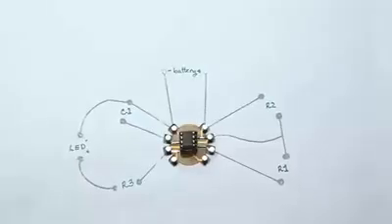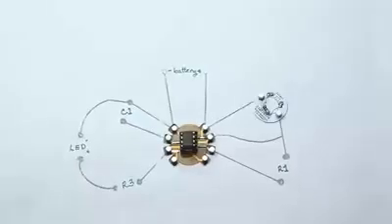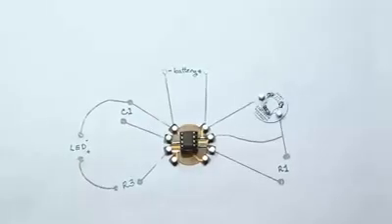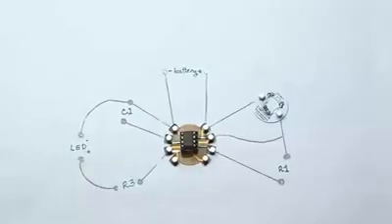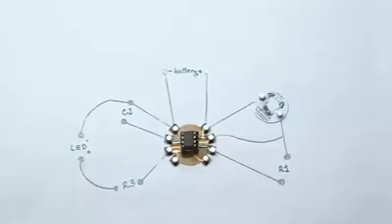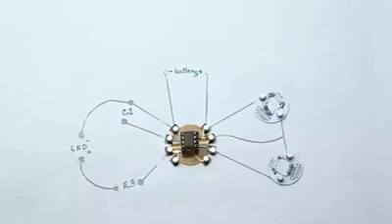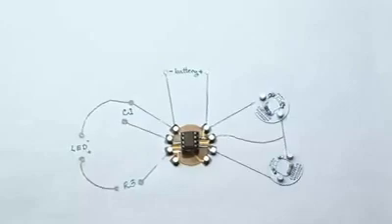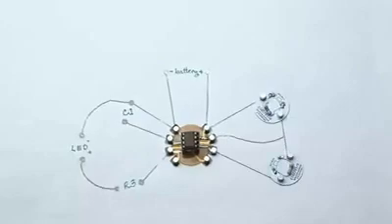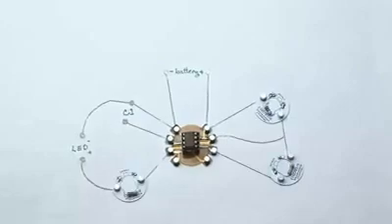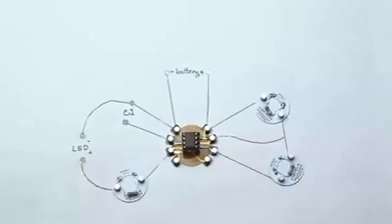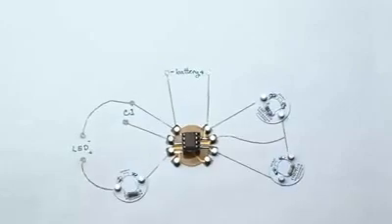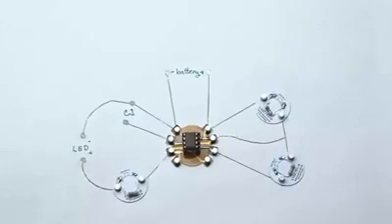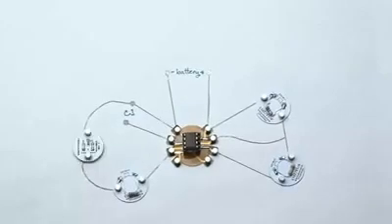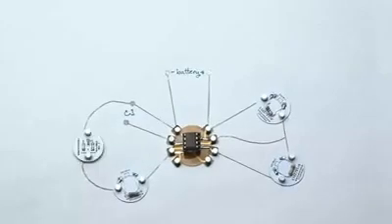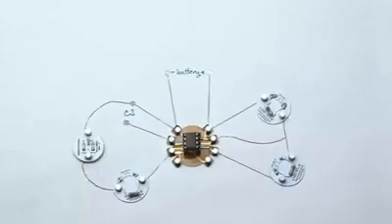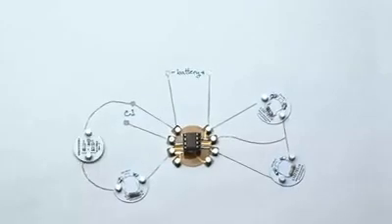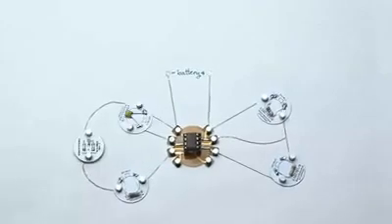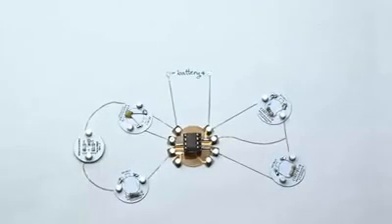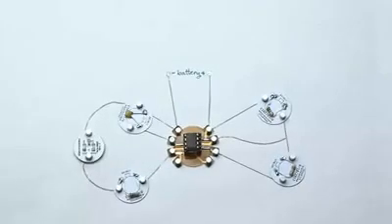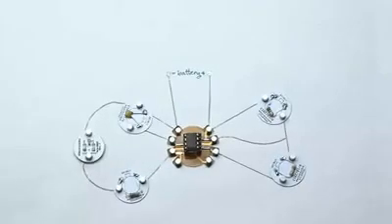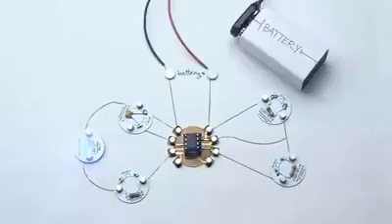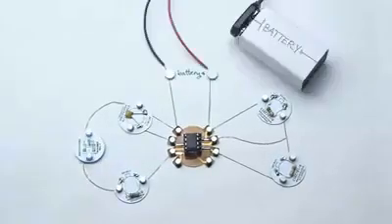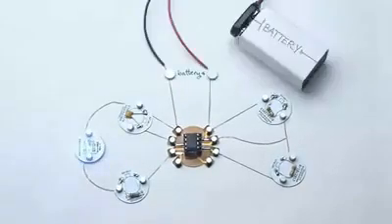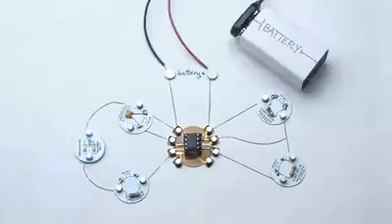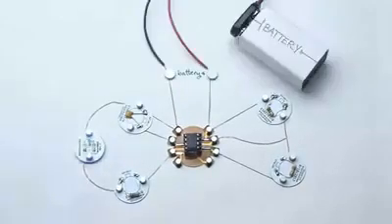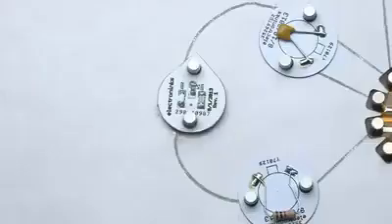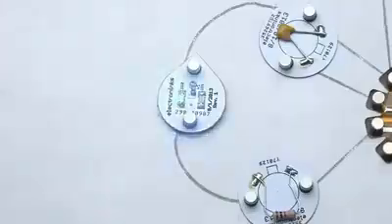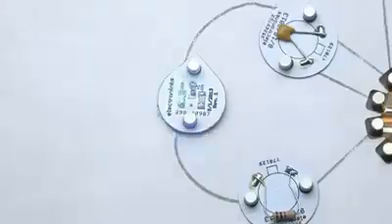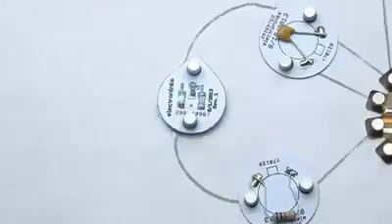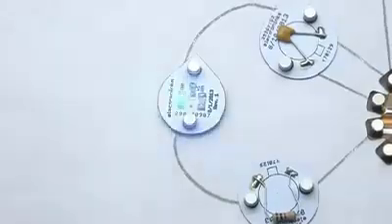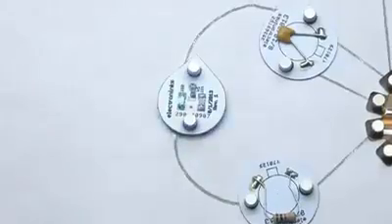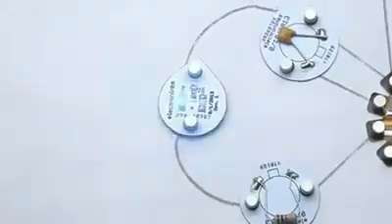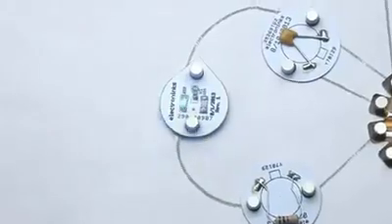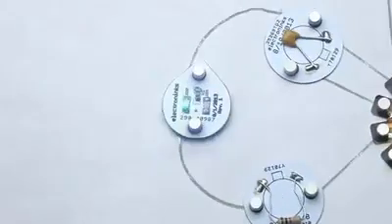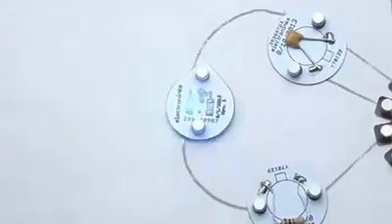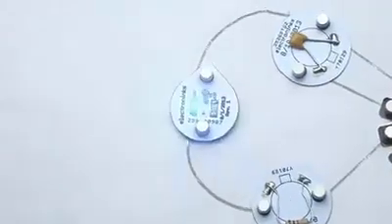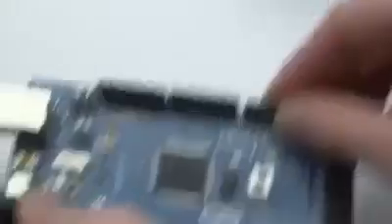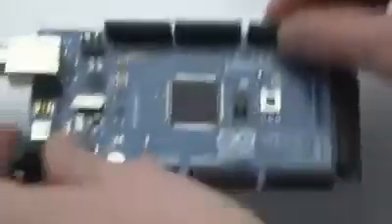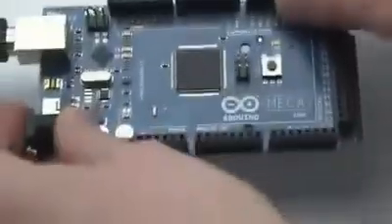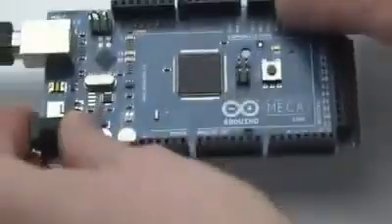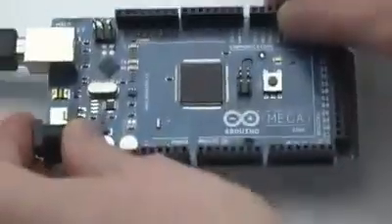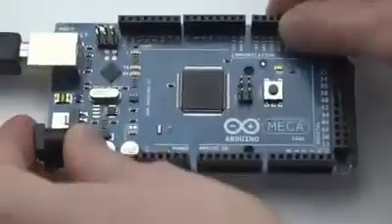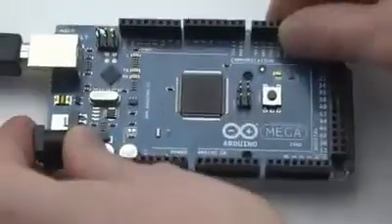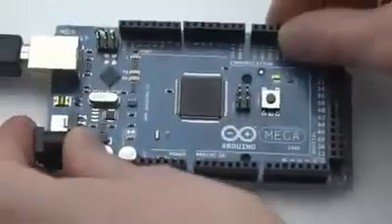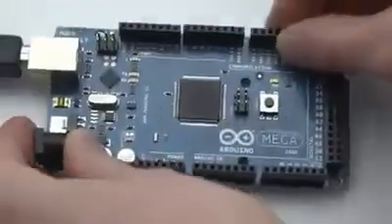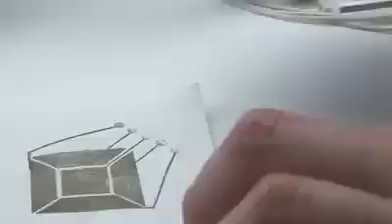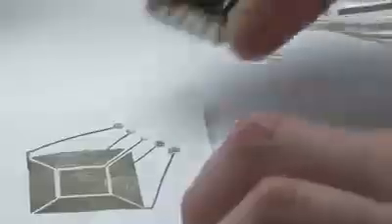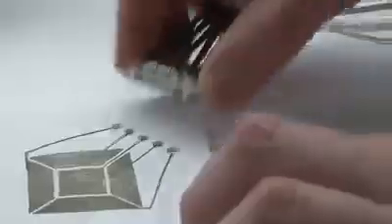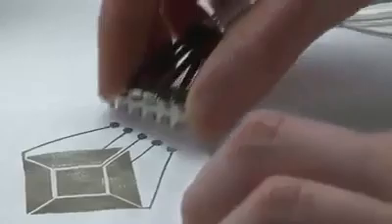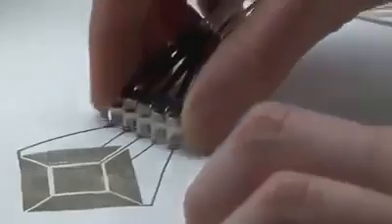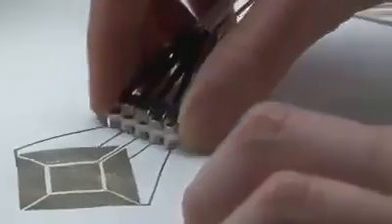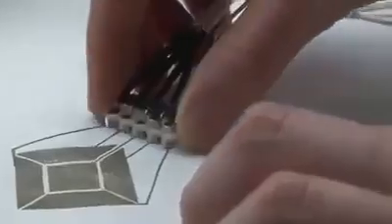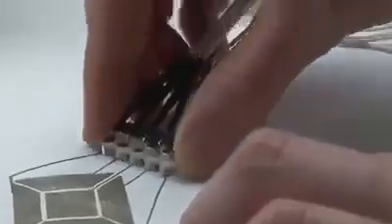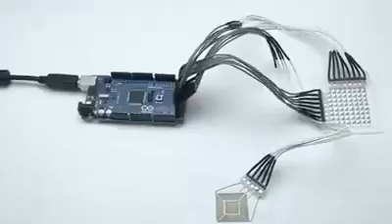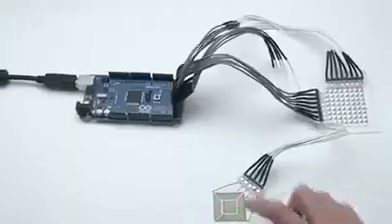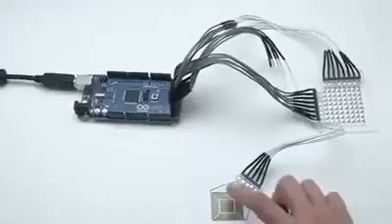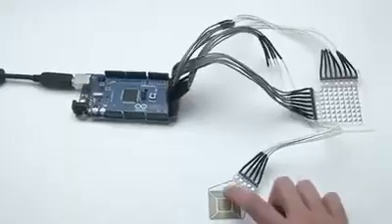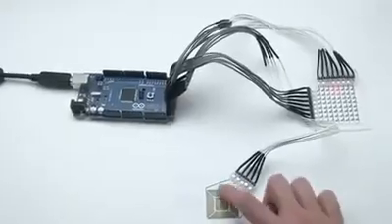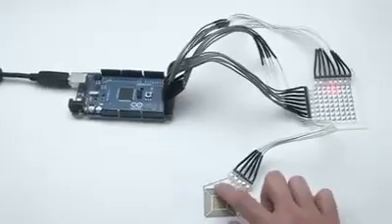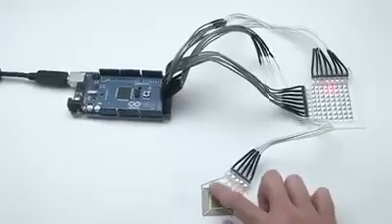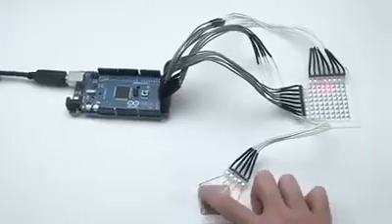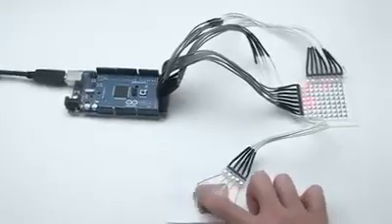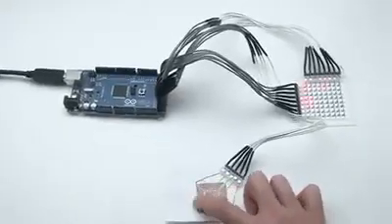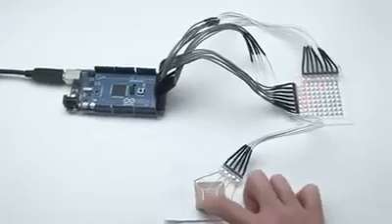Schematic sketches can become instant working prototypes. Circuits Cripe also interfaces with the Arduino Makey Makey for DIY life hacks.